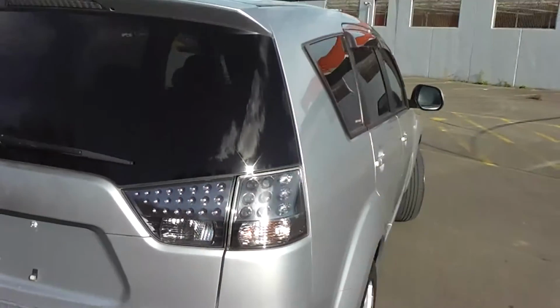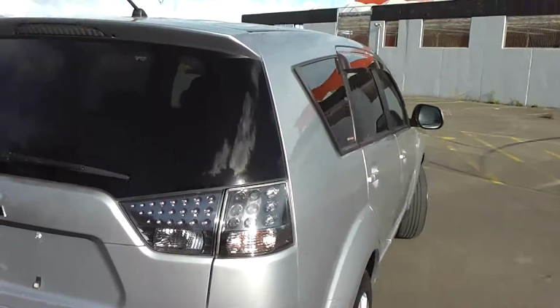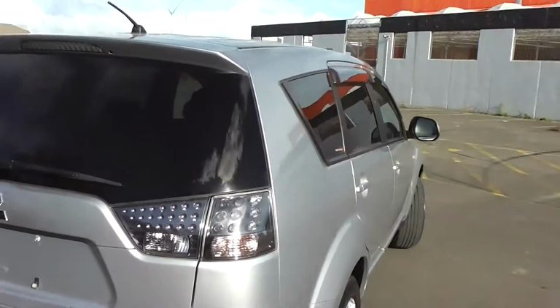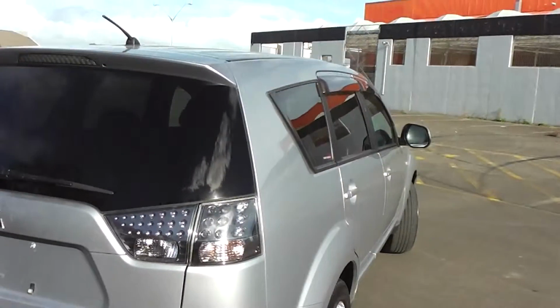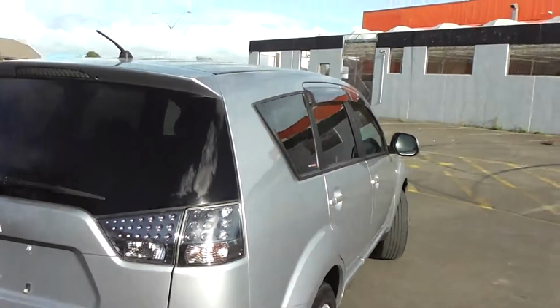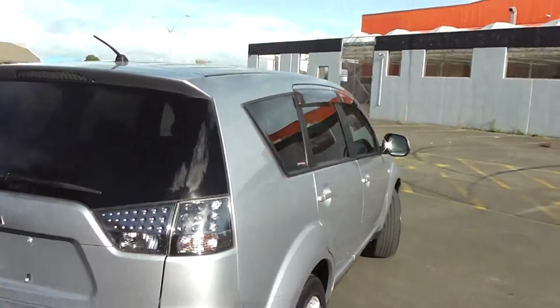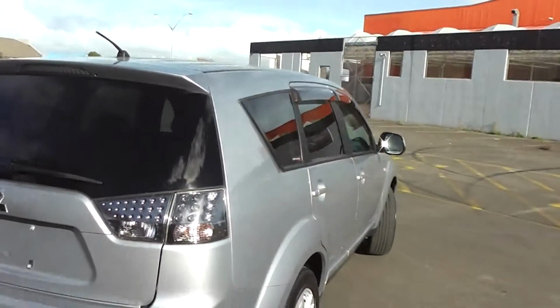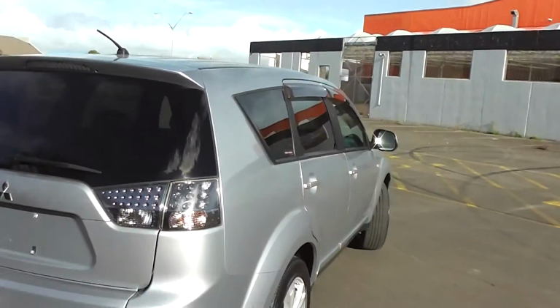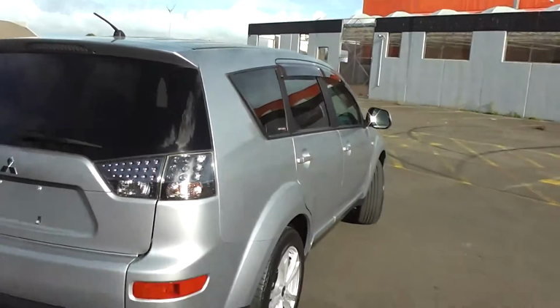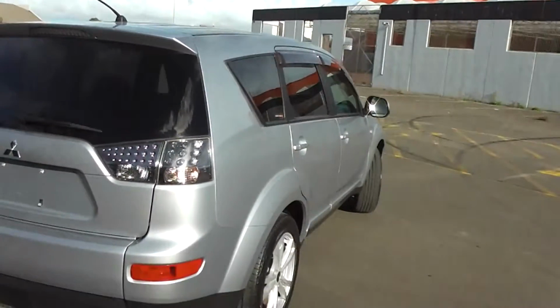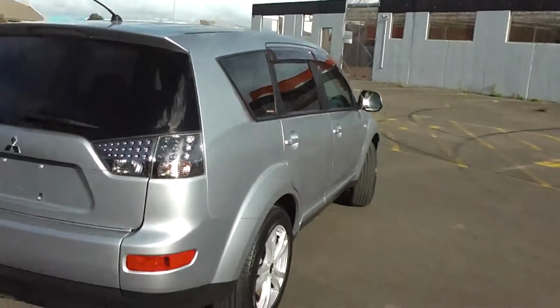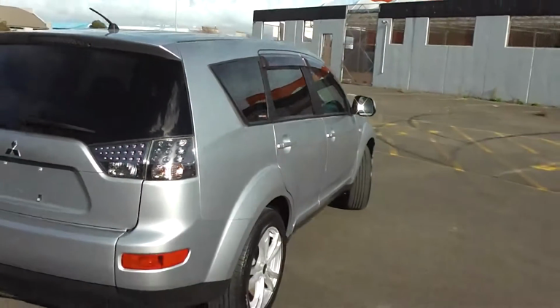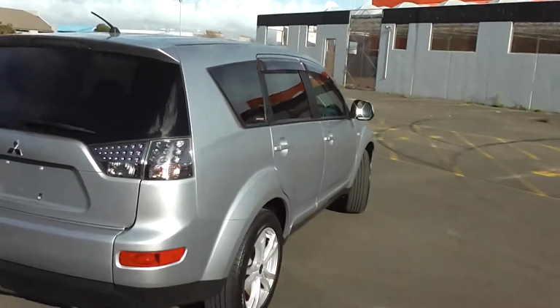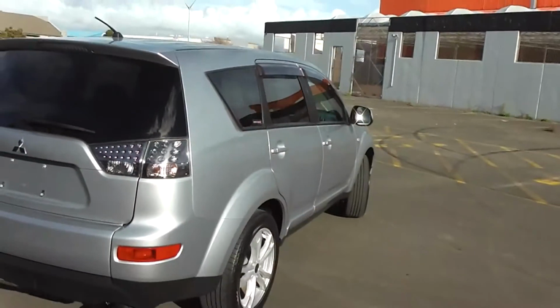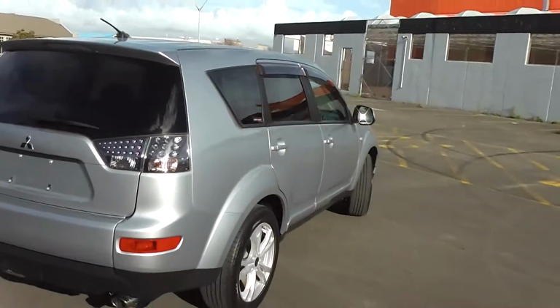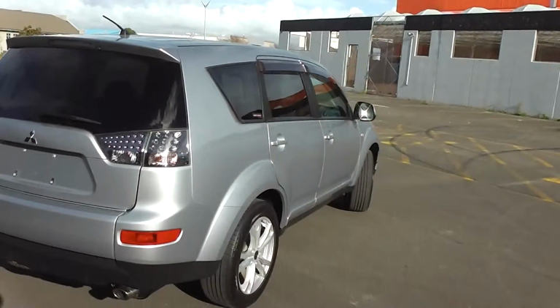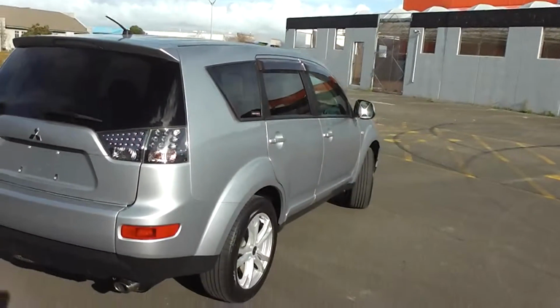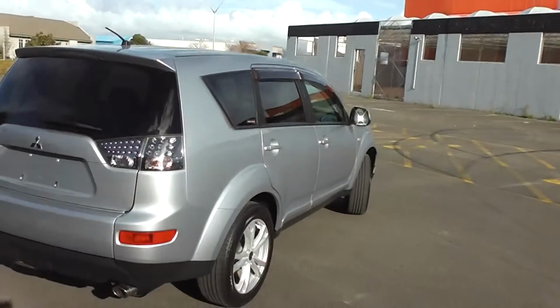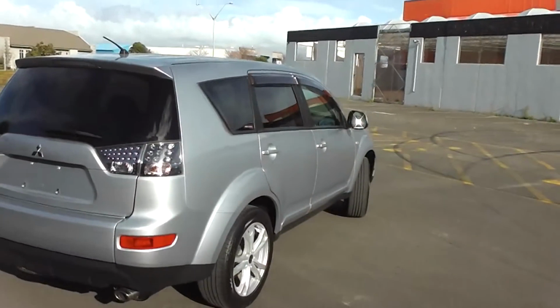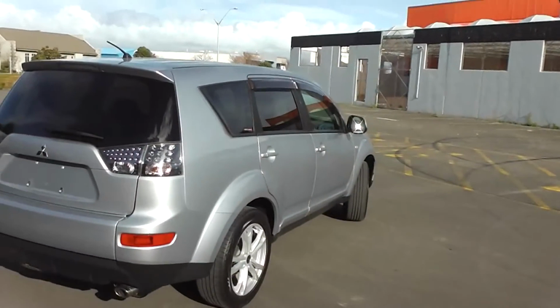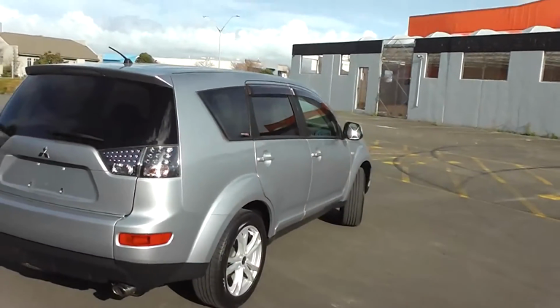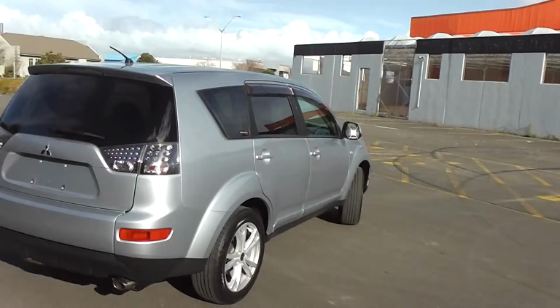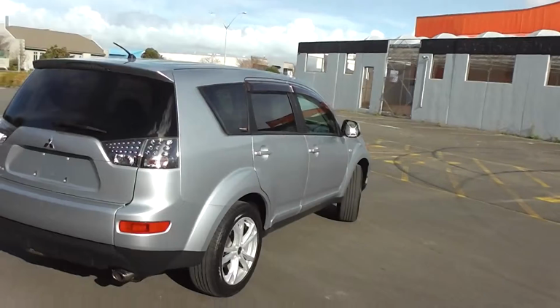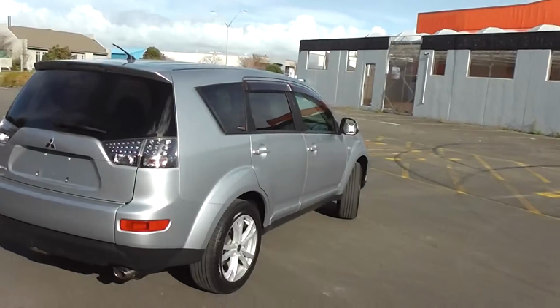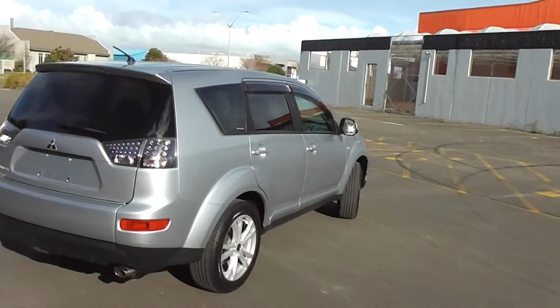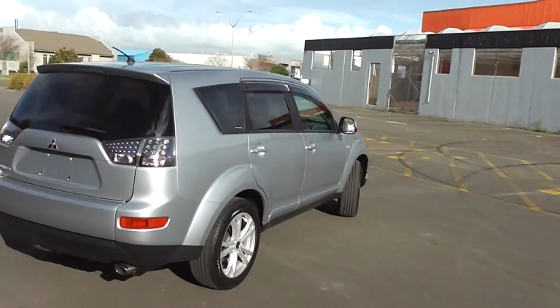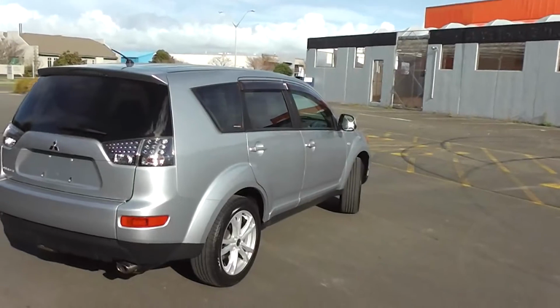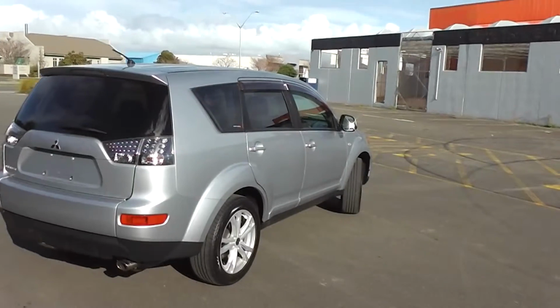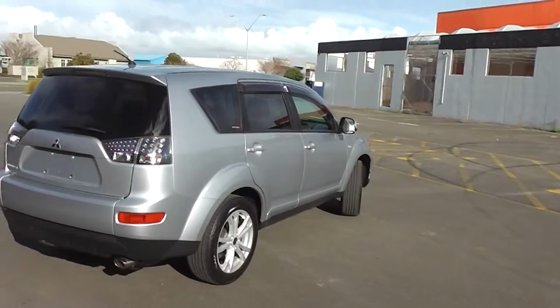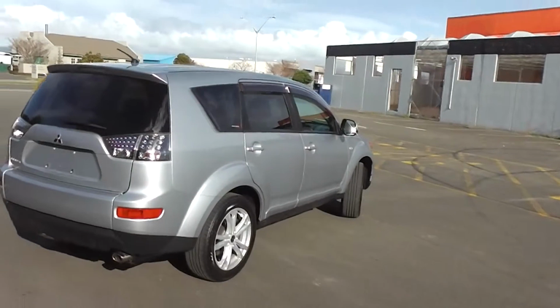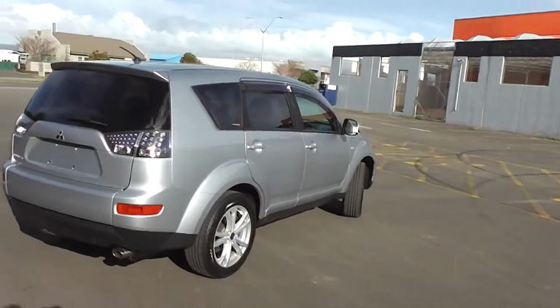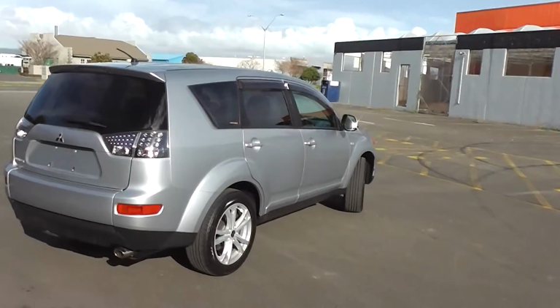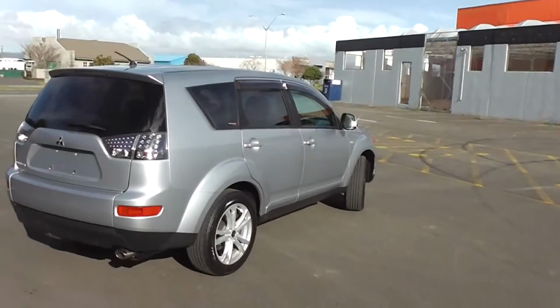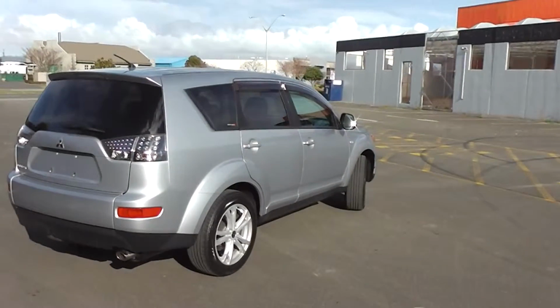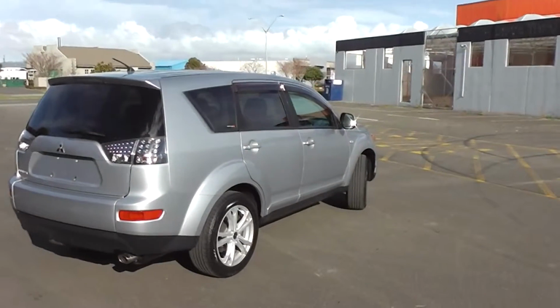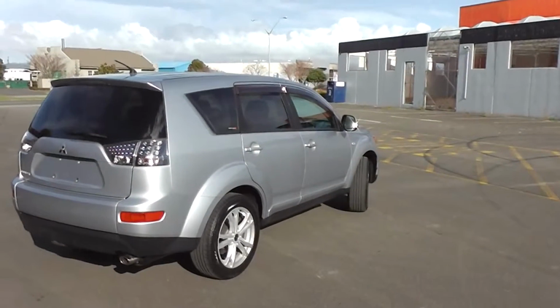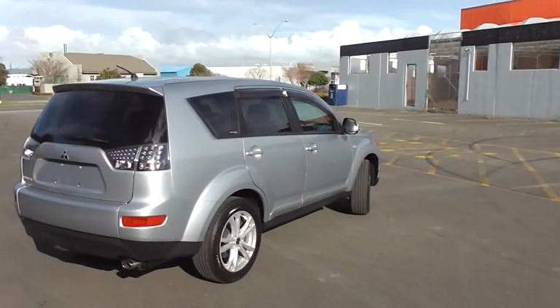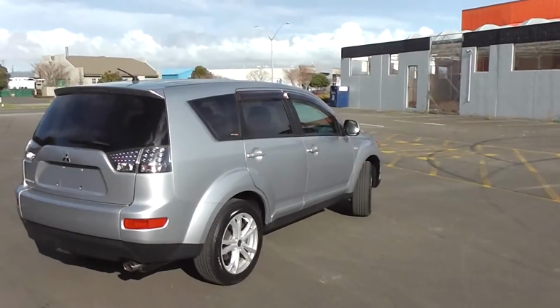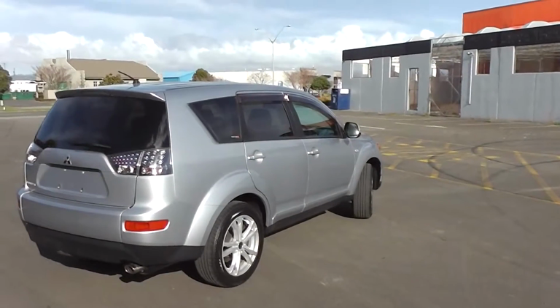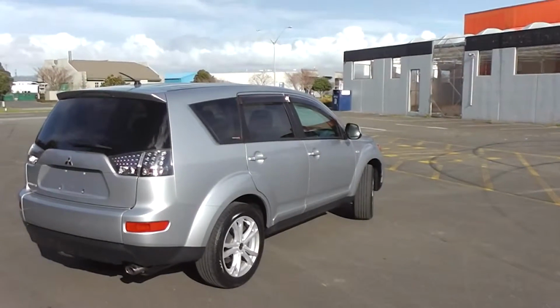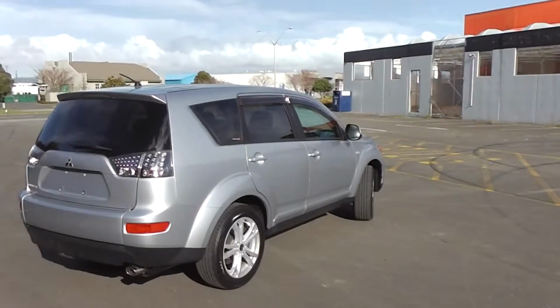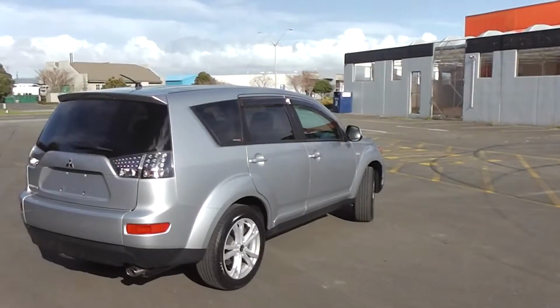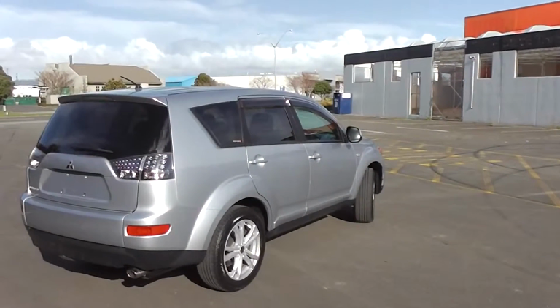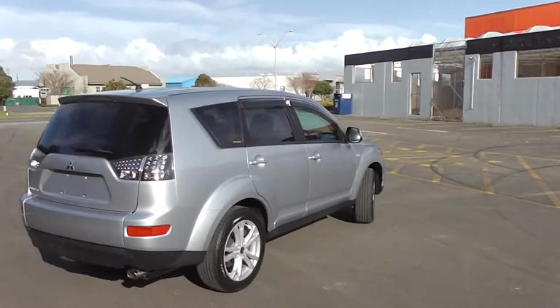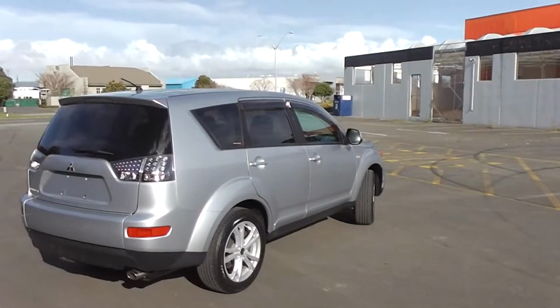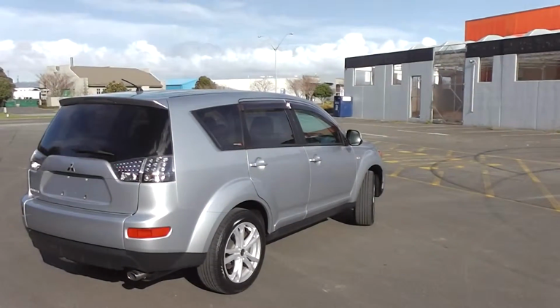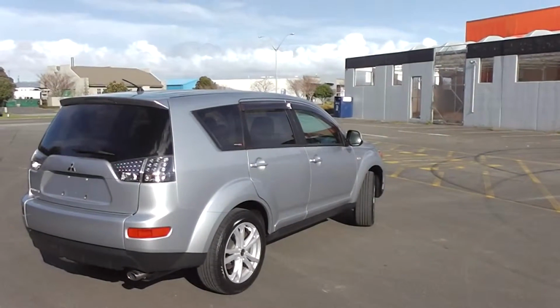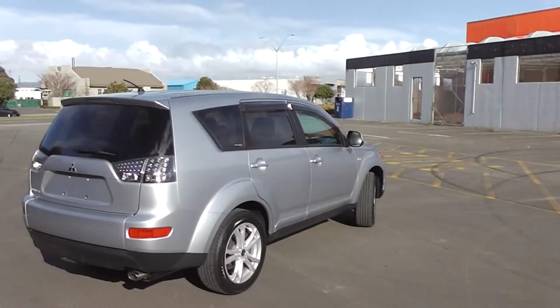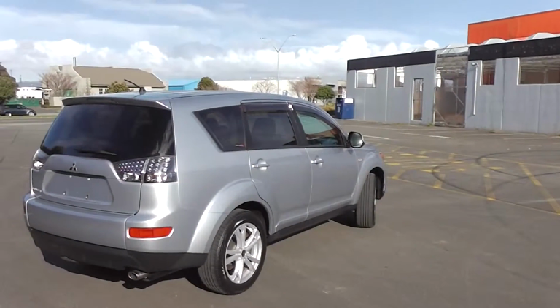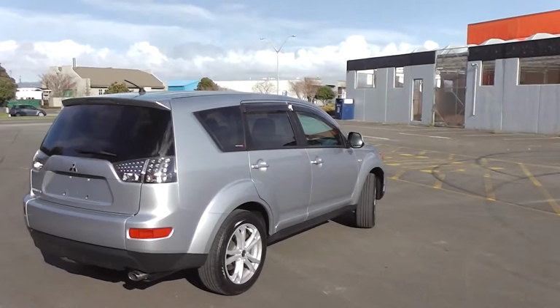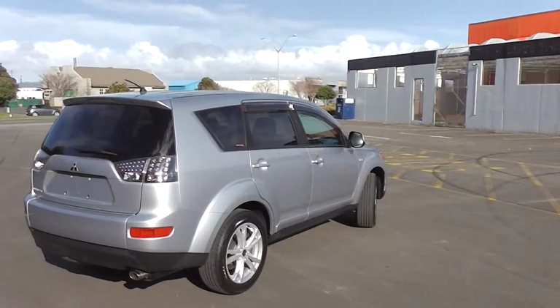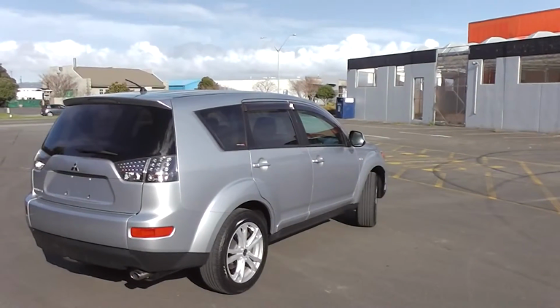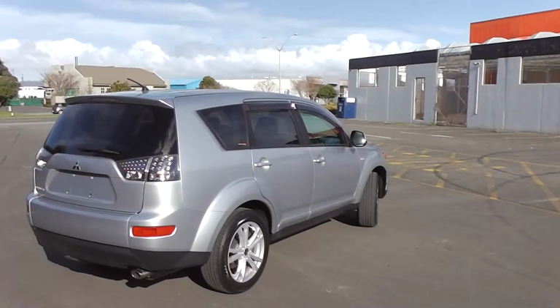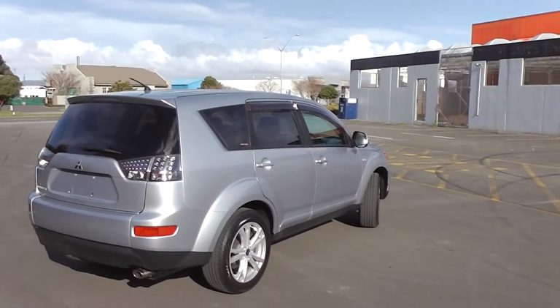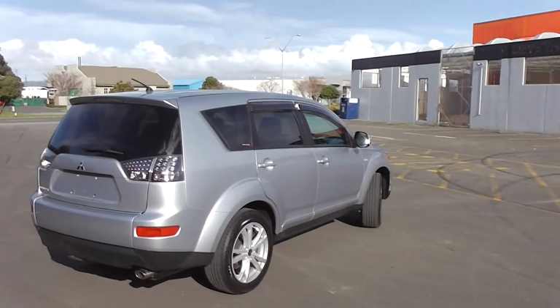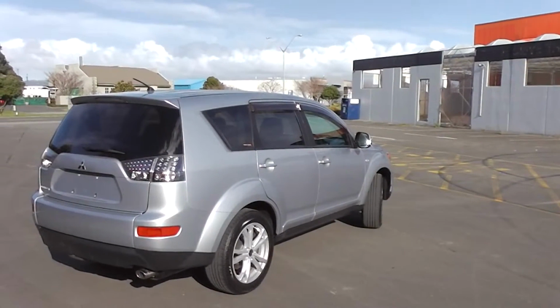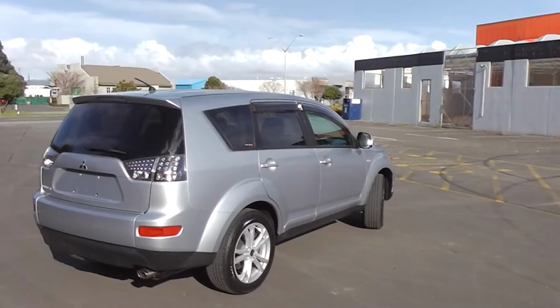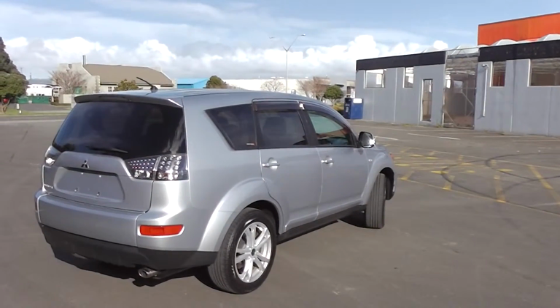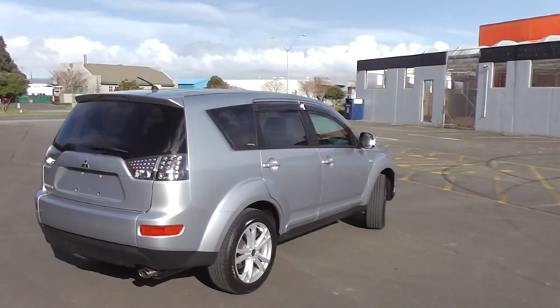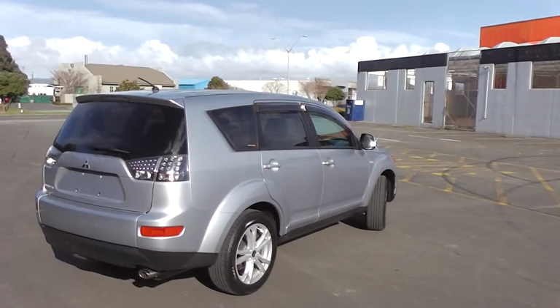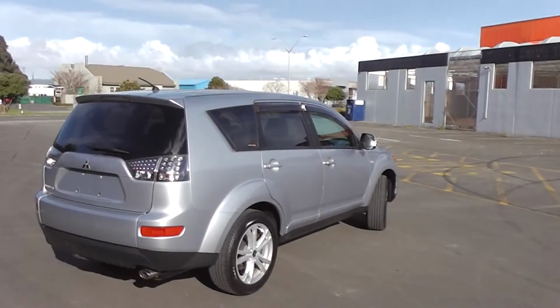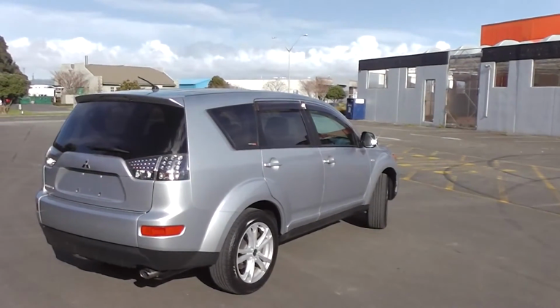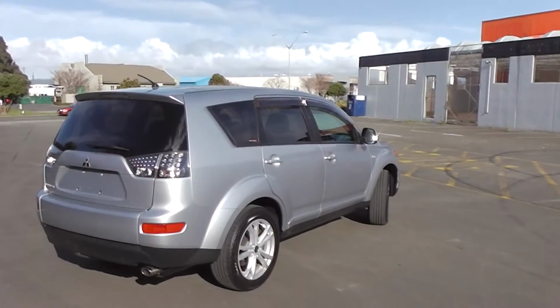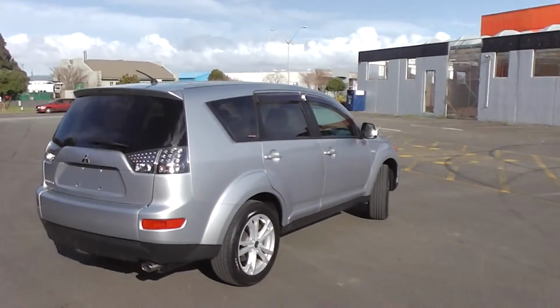So there you have it — a 2006 Outlander, silver, 5-seater.